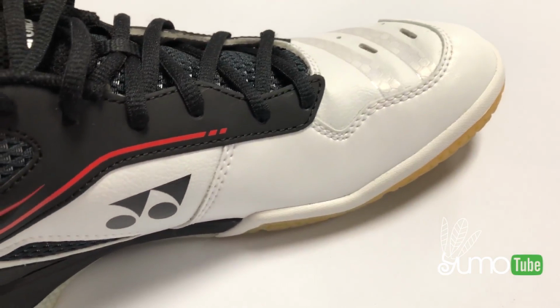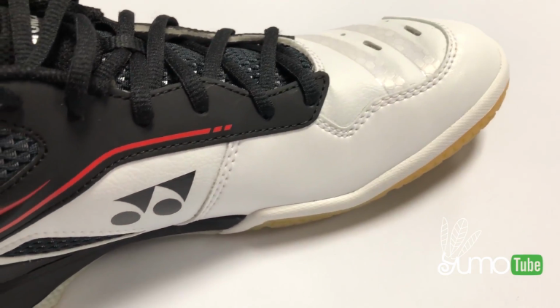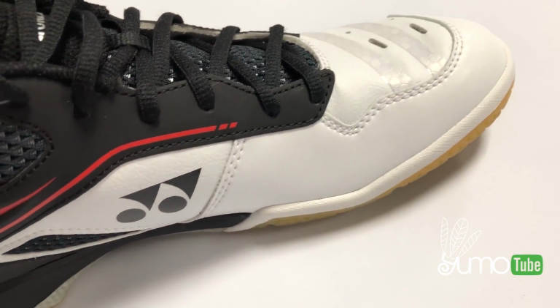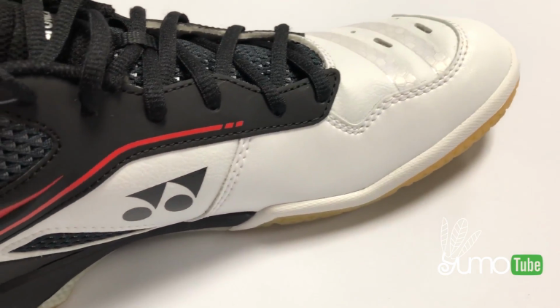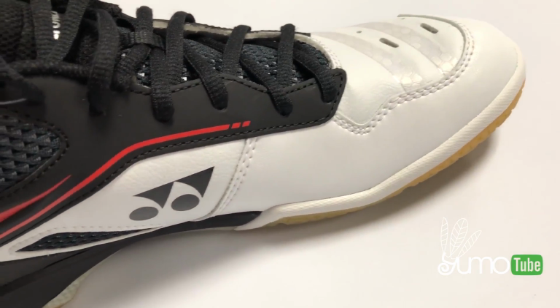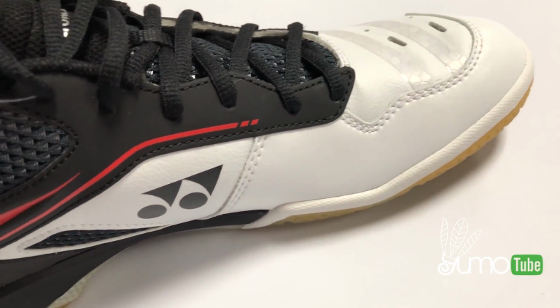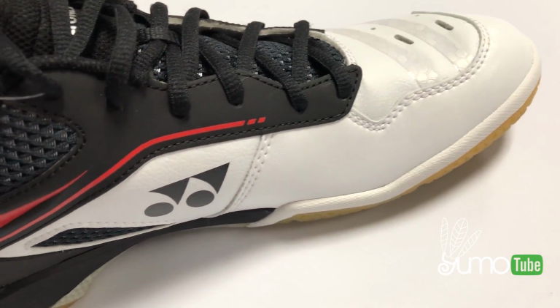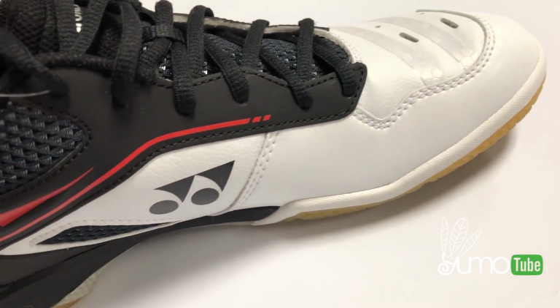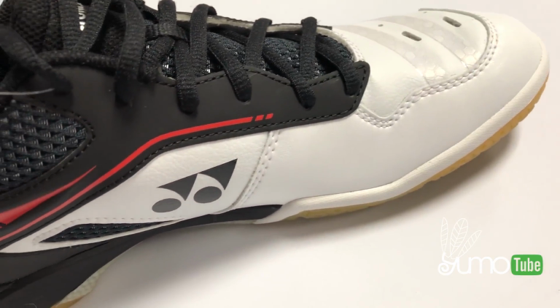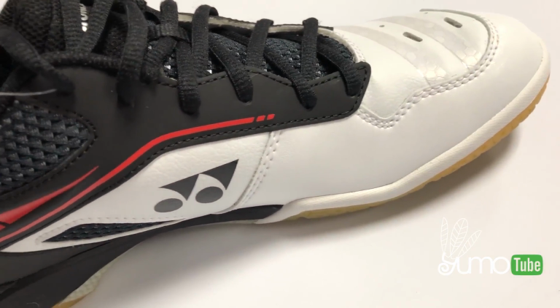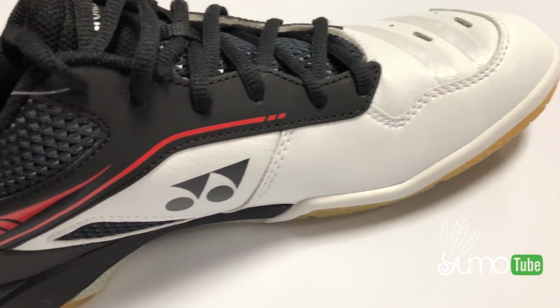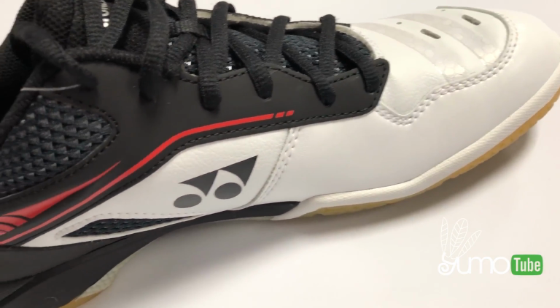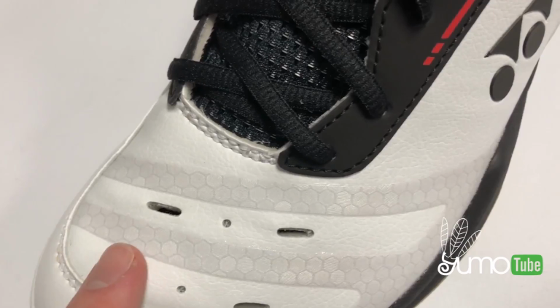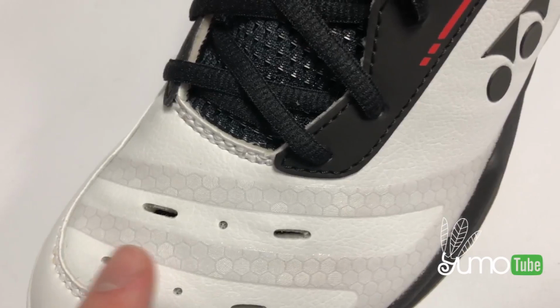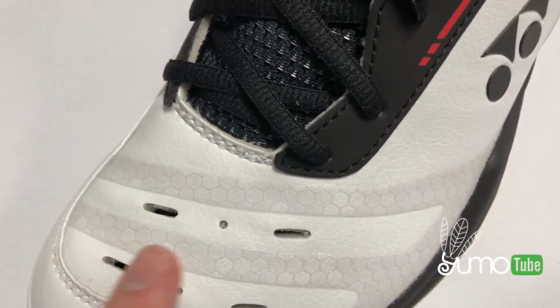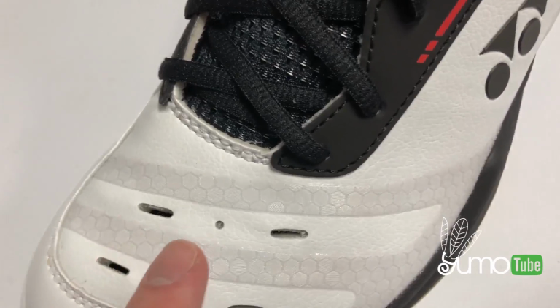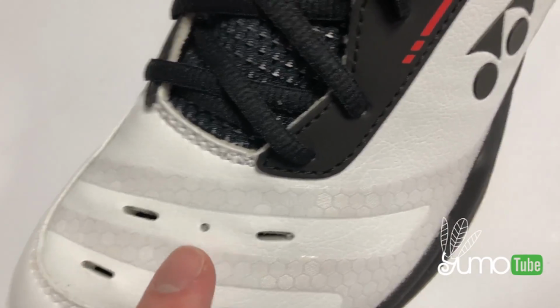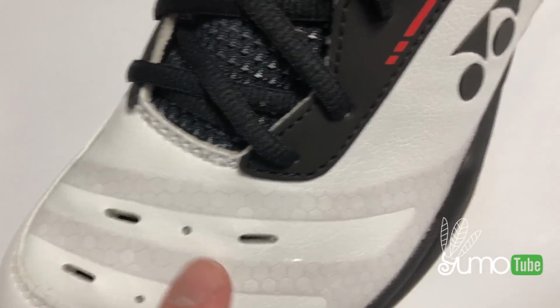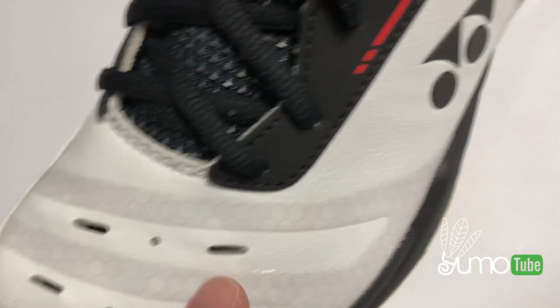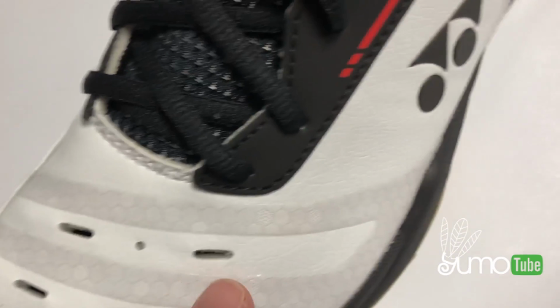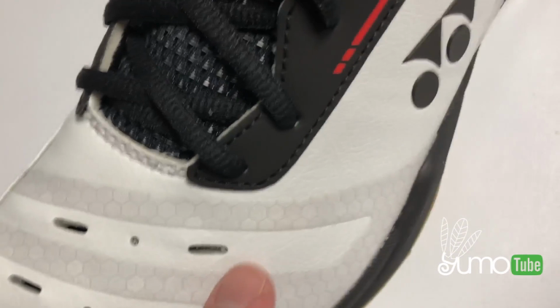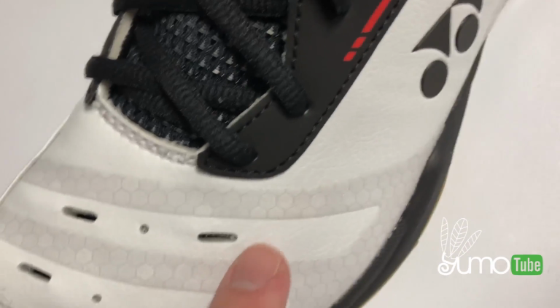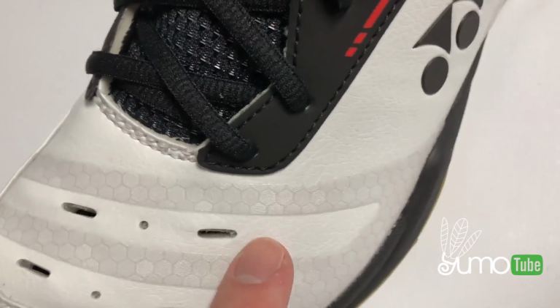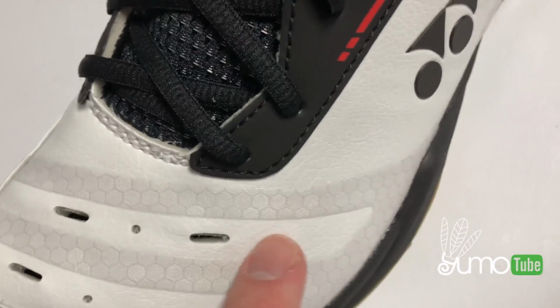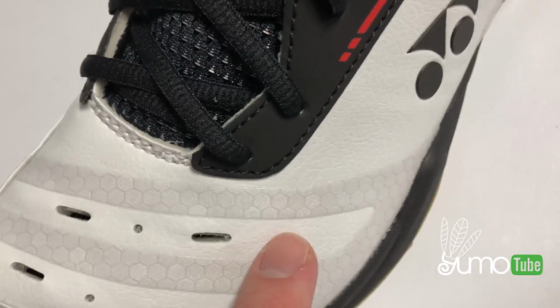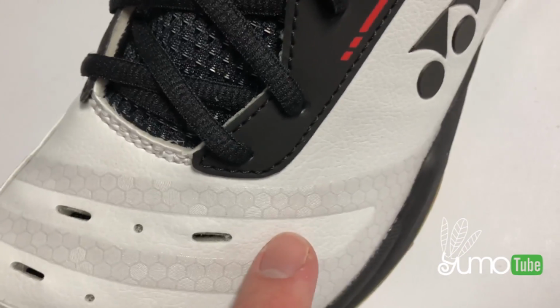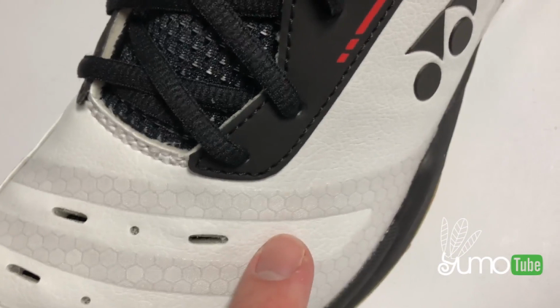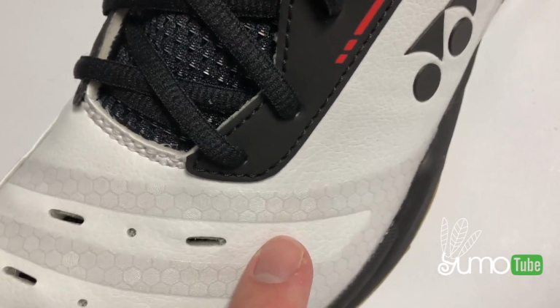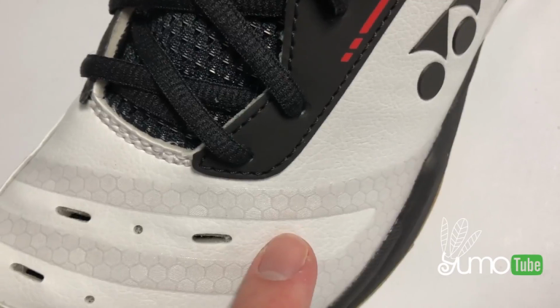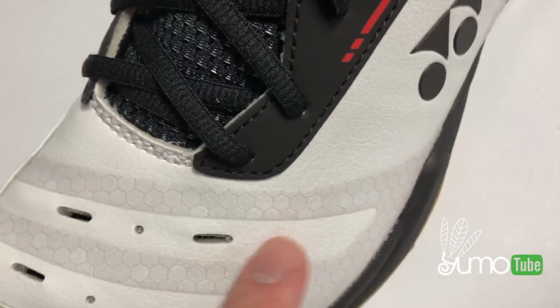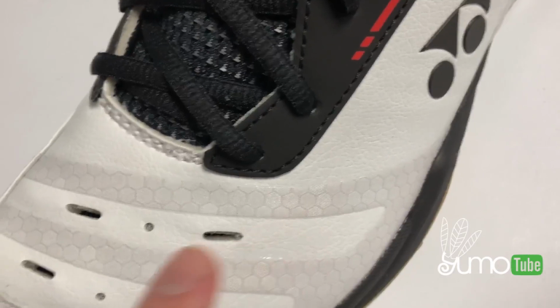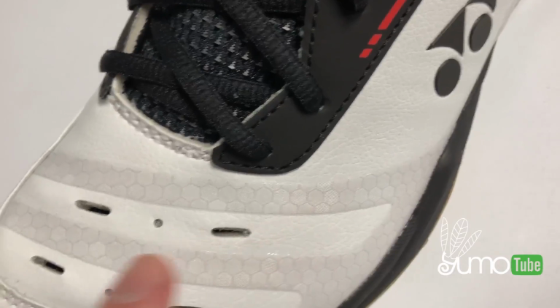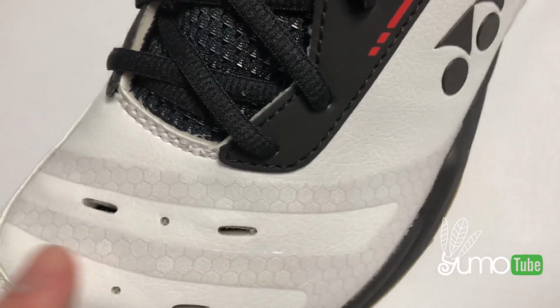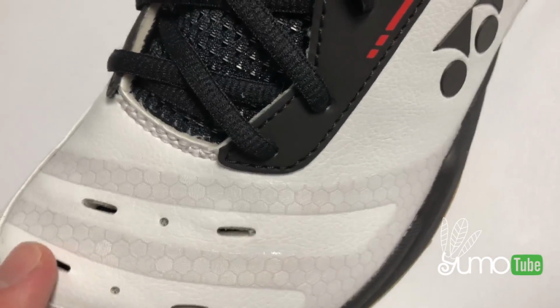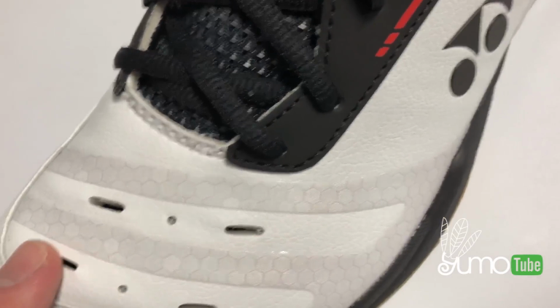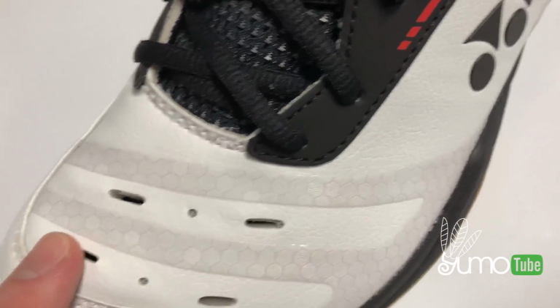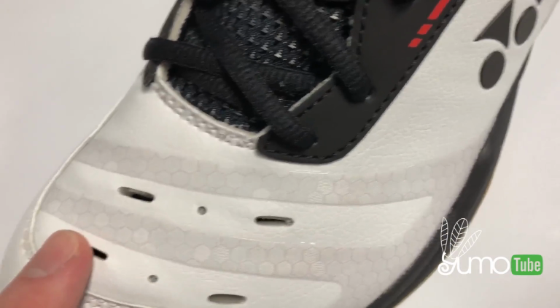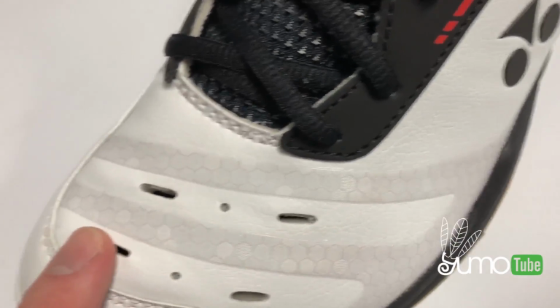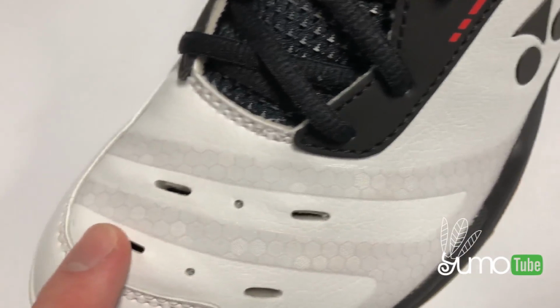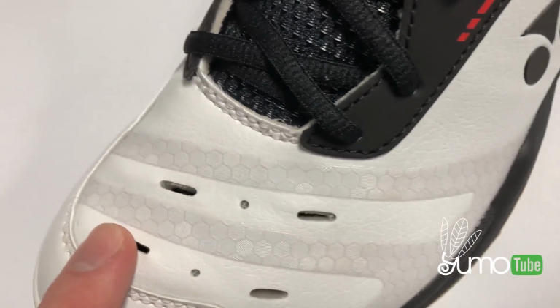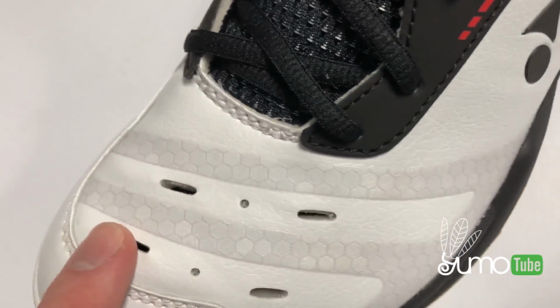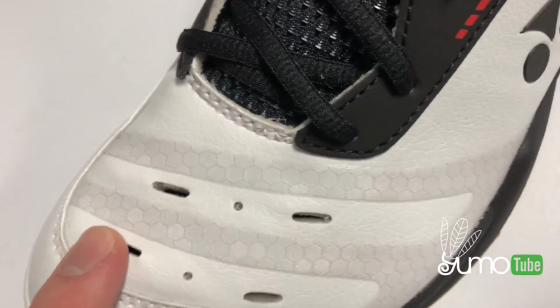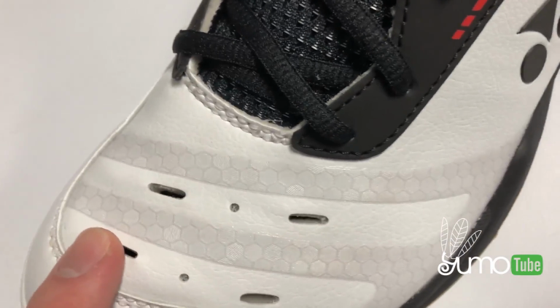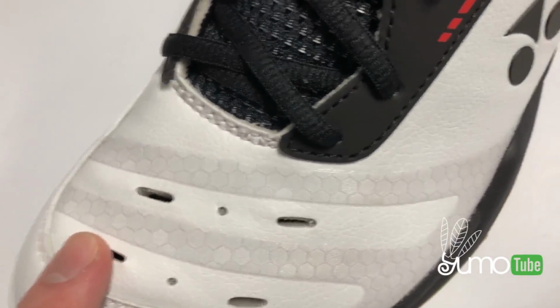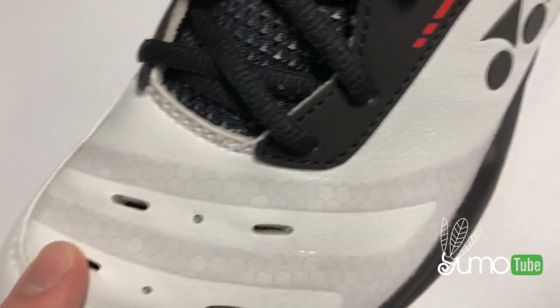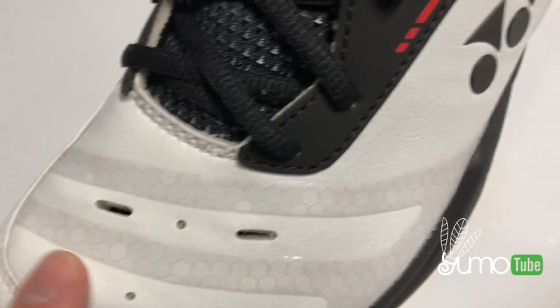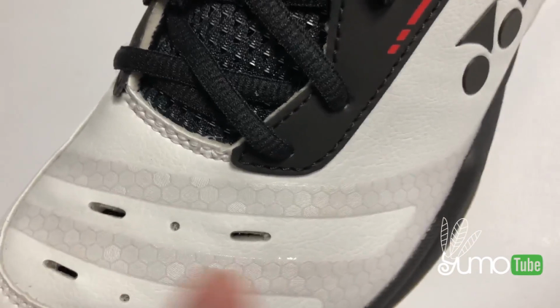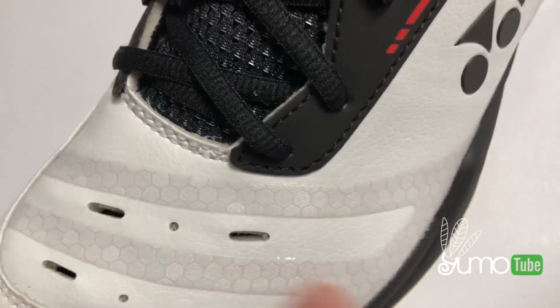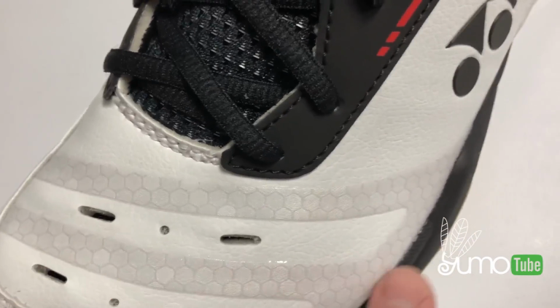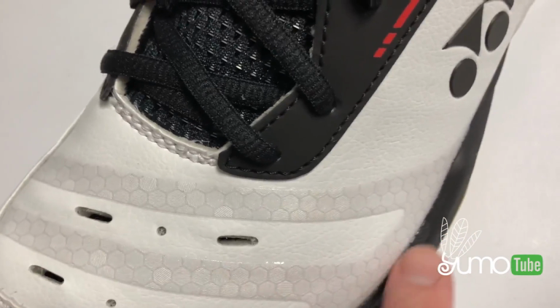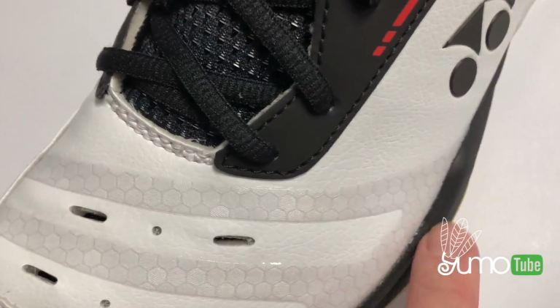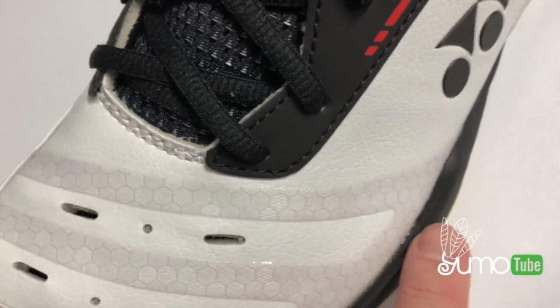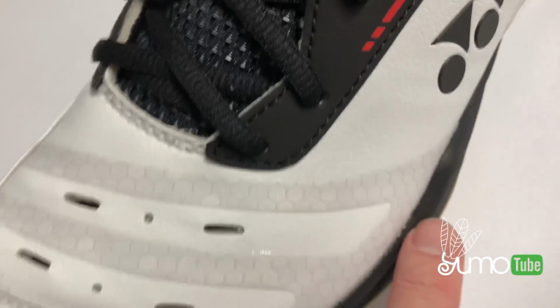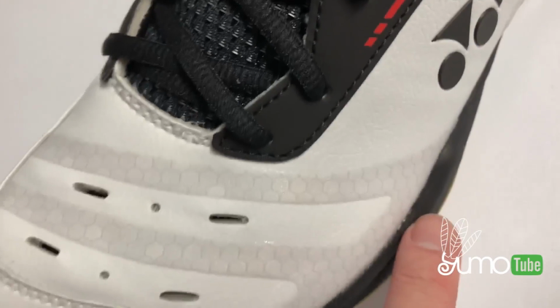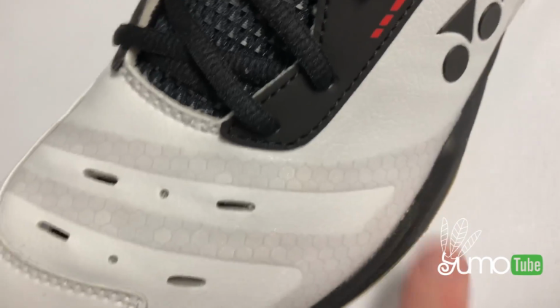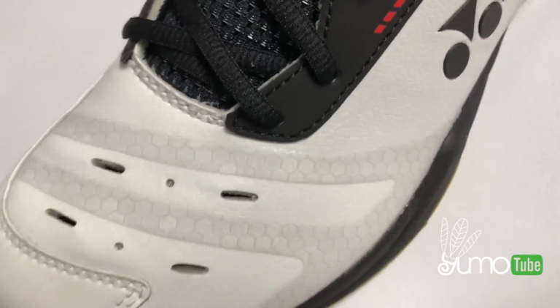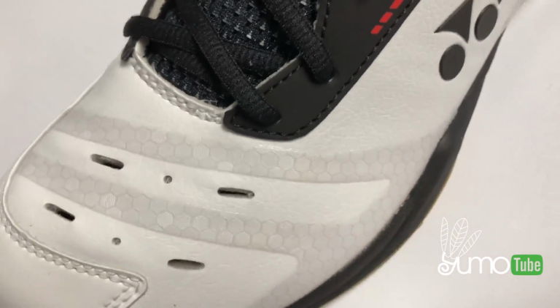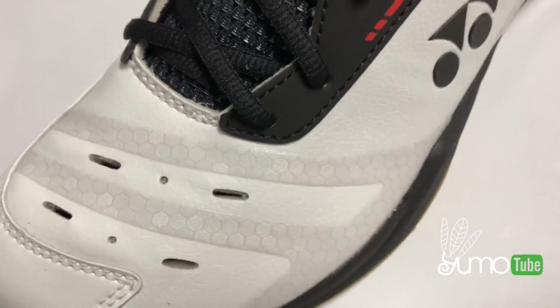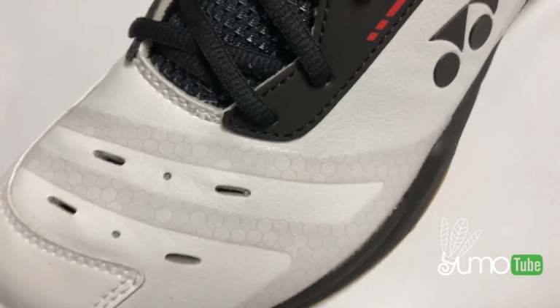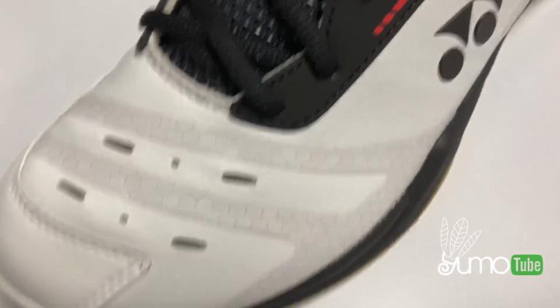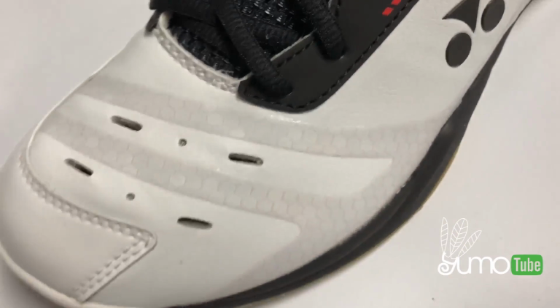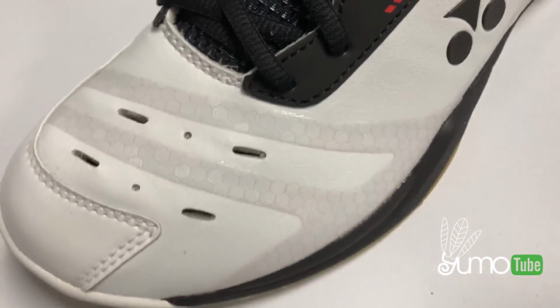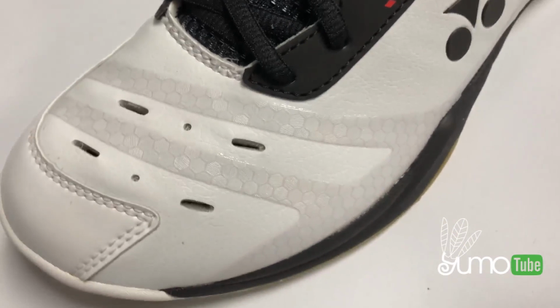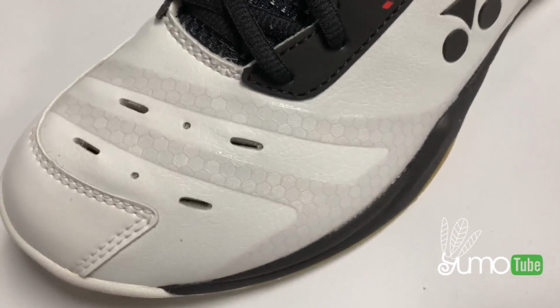The upper part of the shoe is seamless, so it gives you a soft and comfortable feeling when you wear it. It also adapts to your feet.